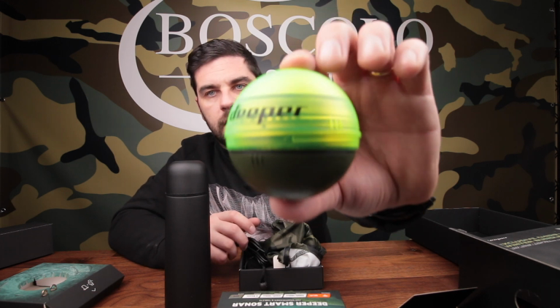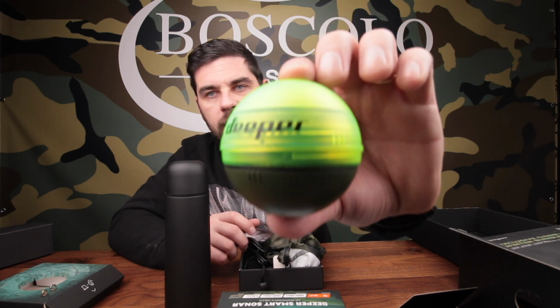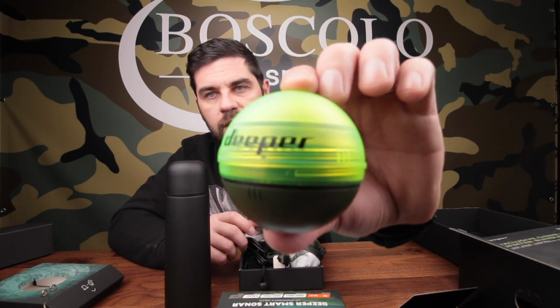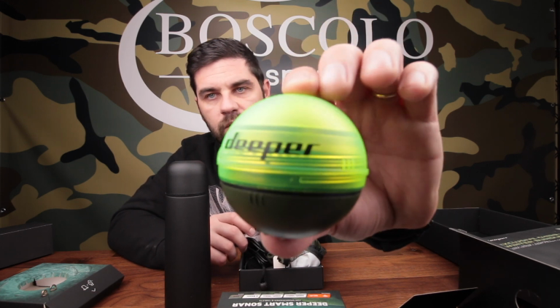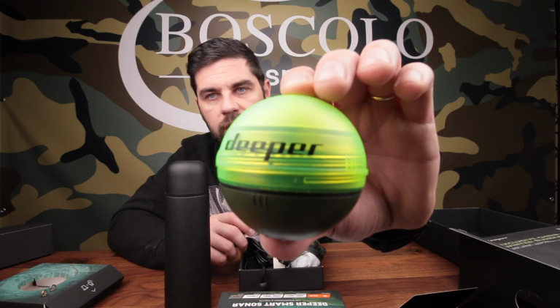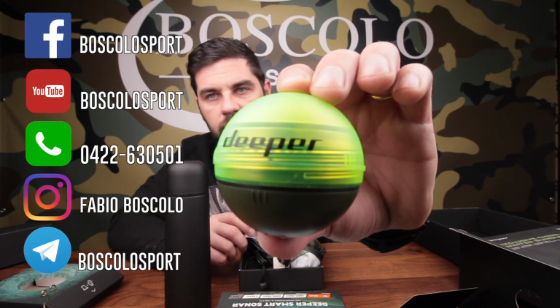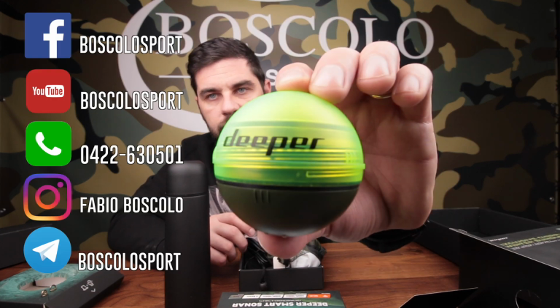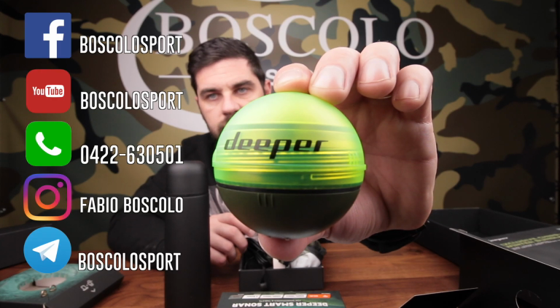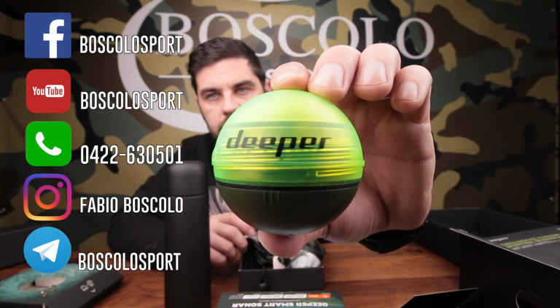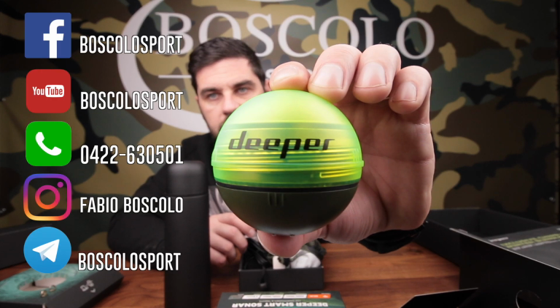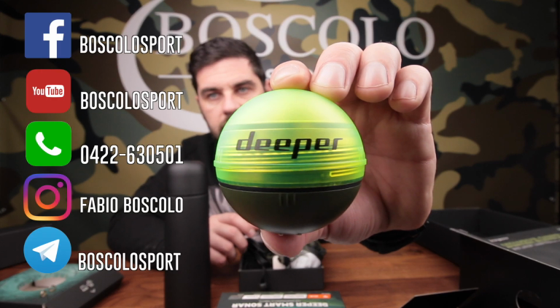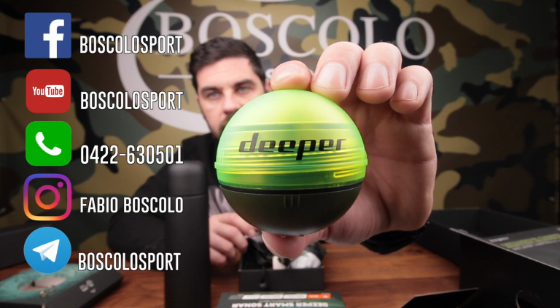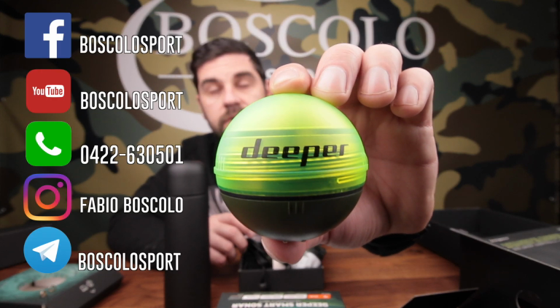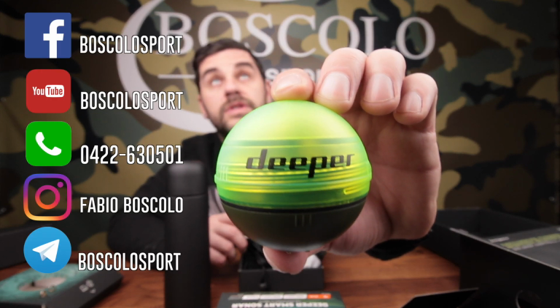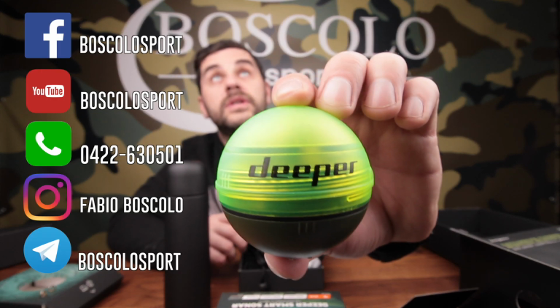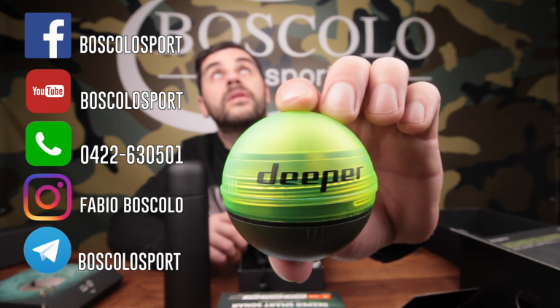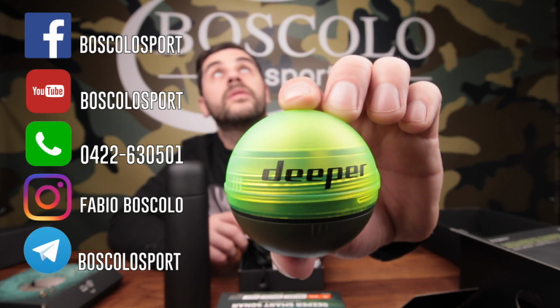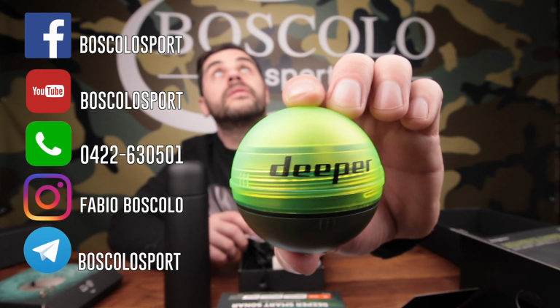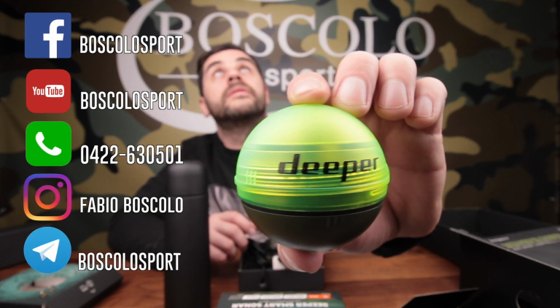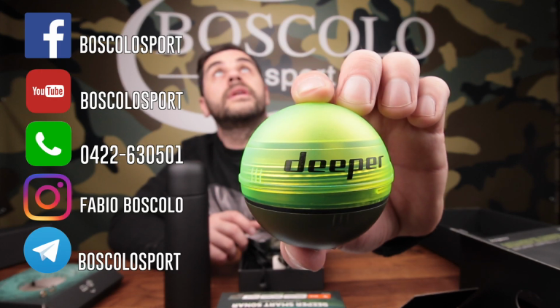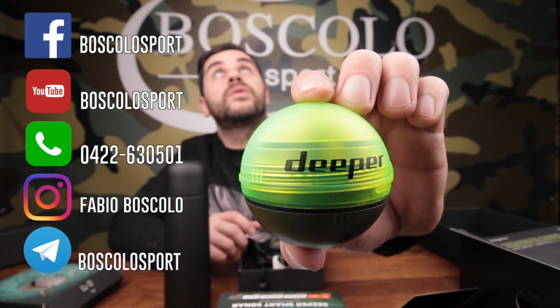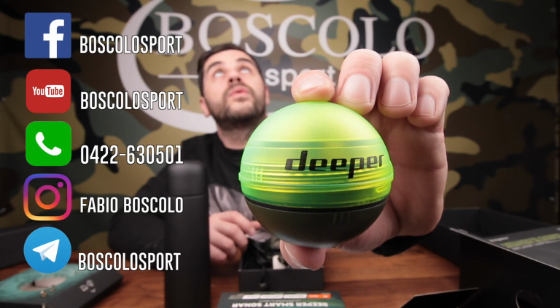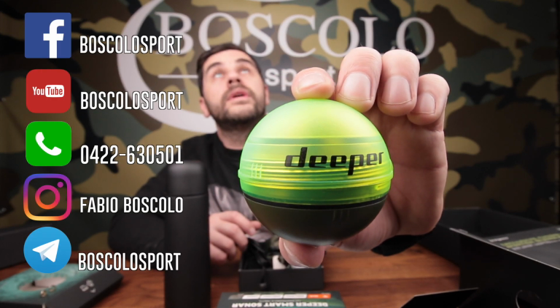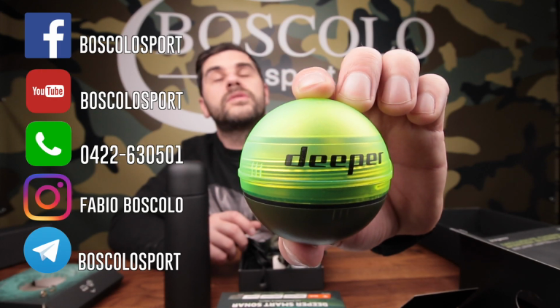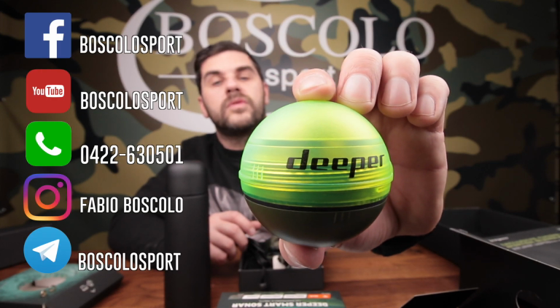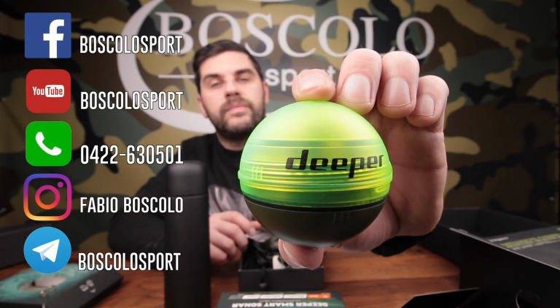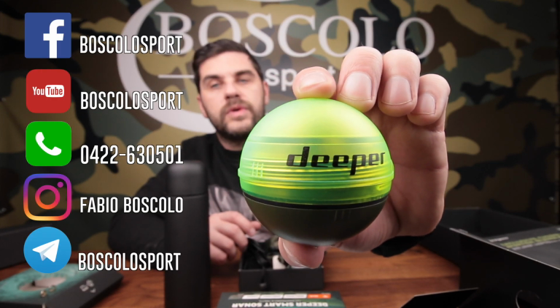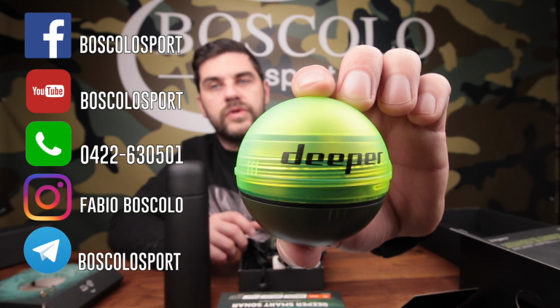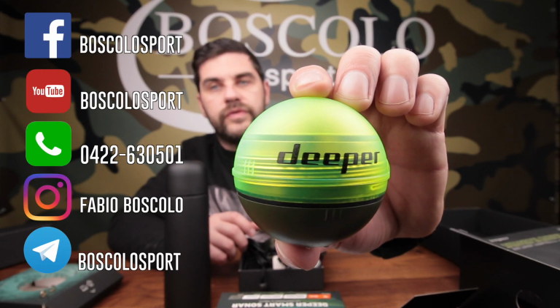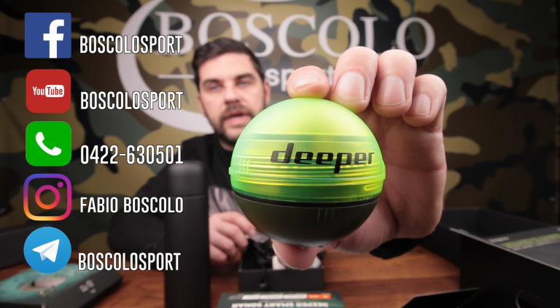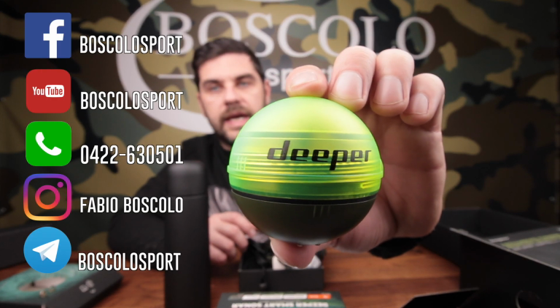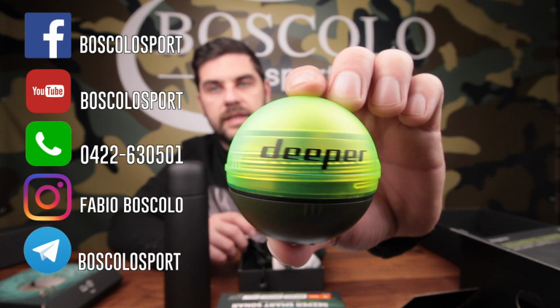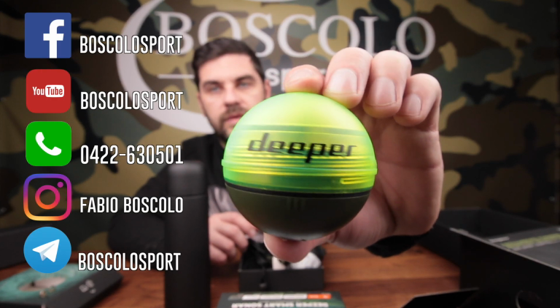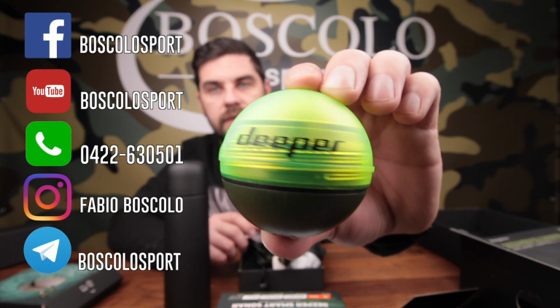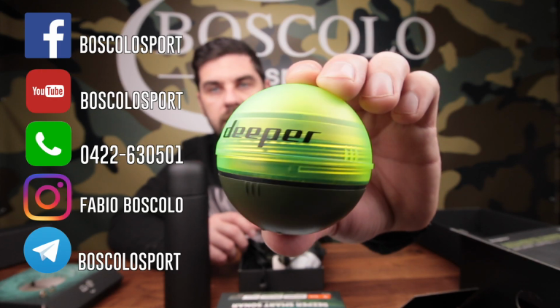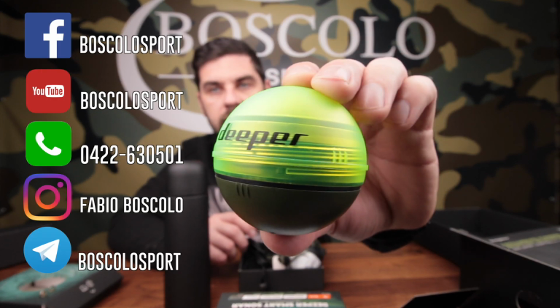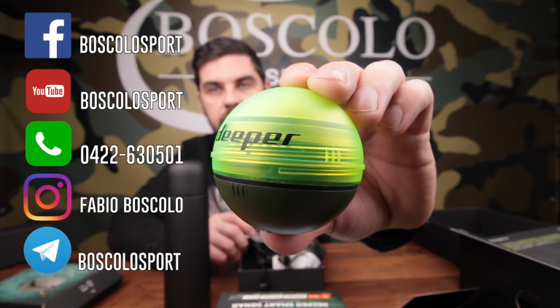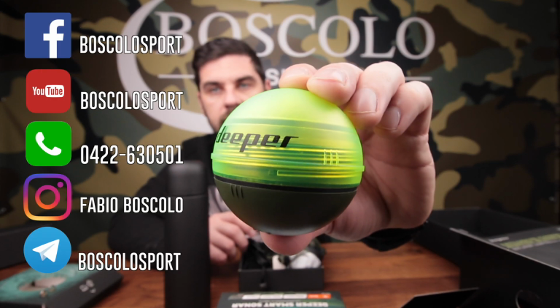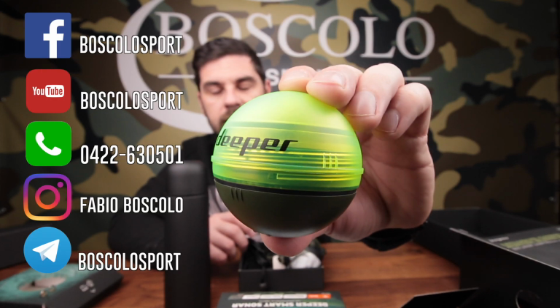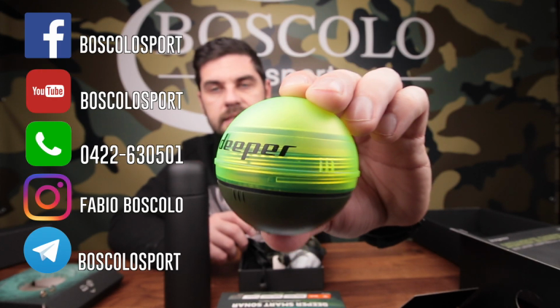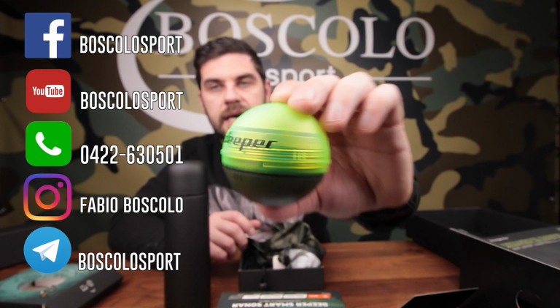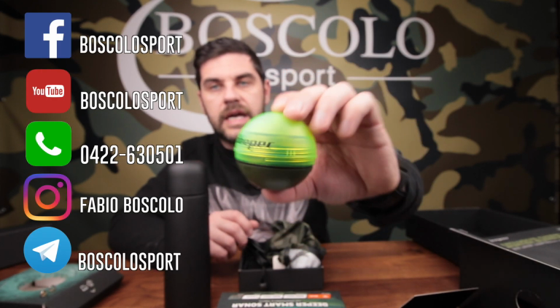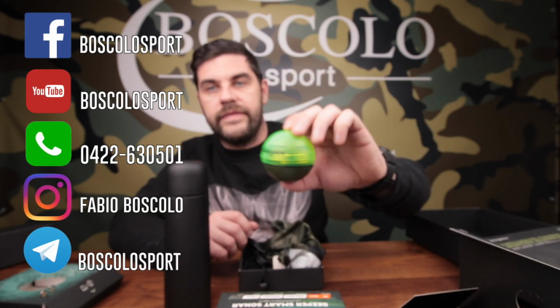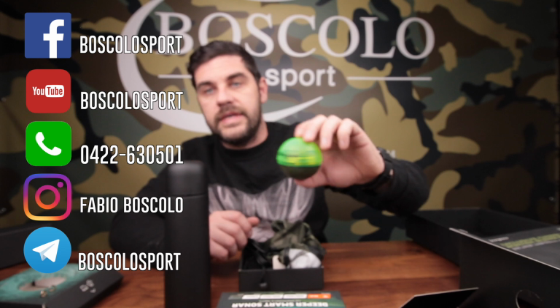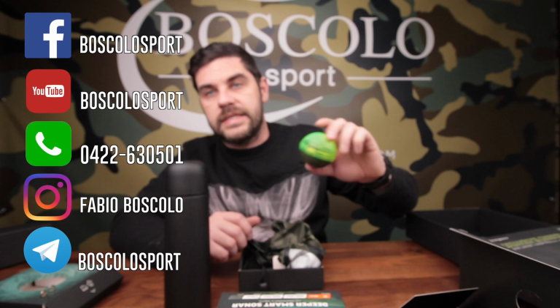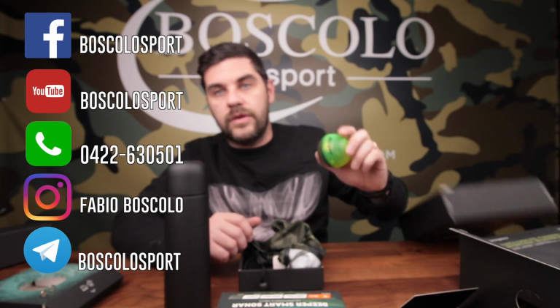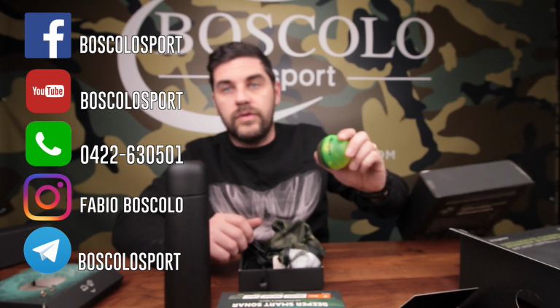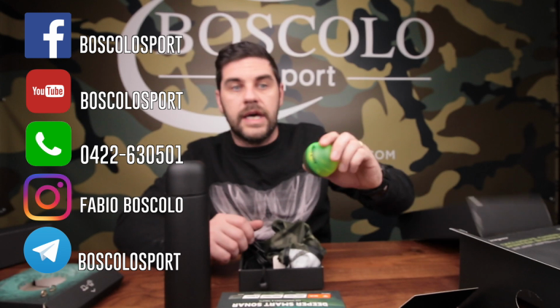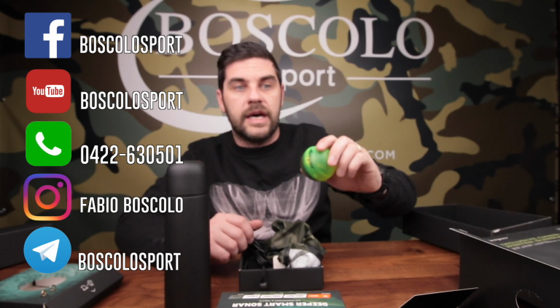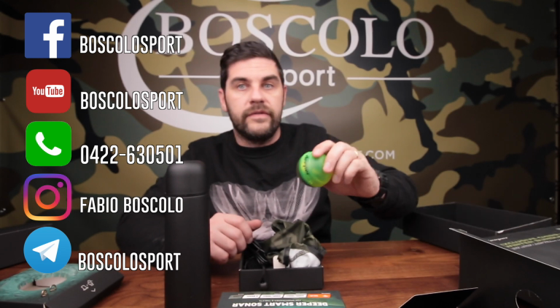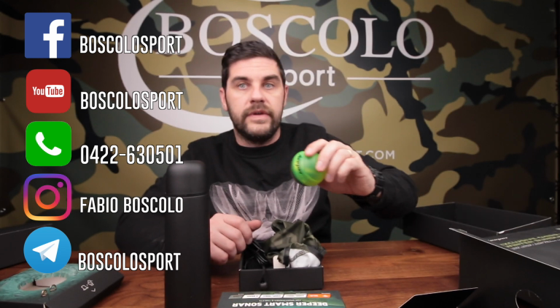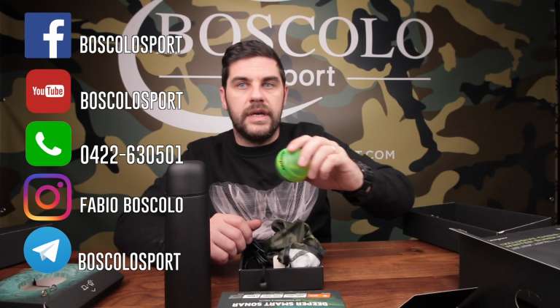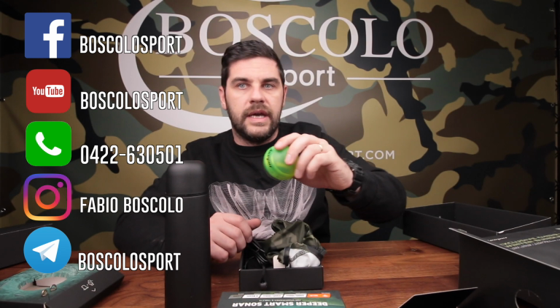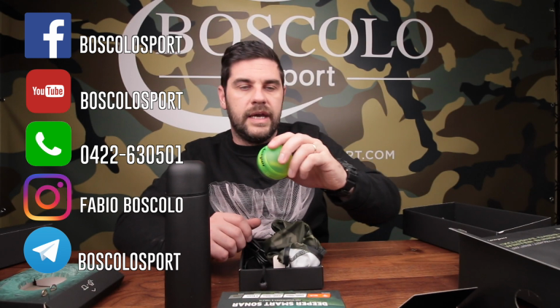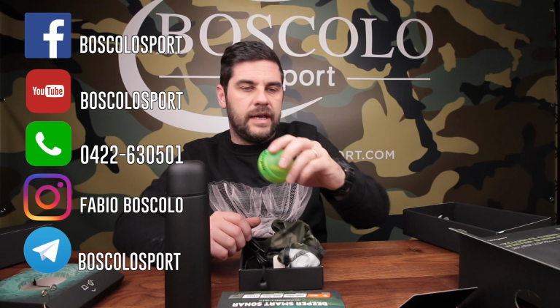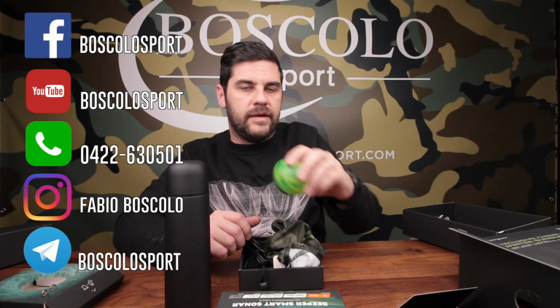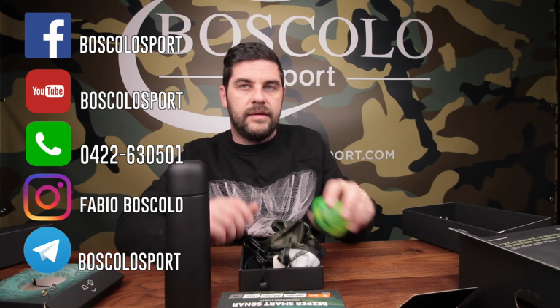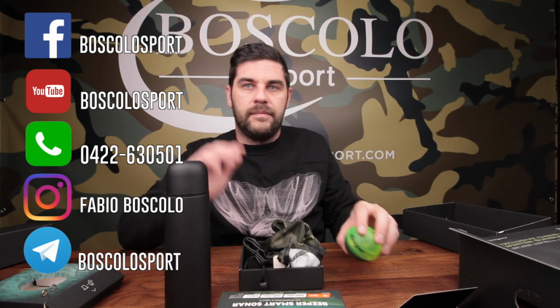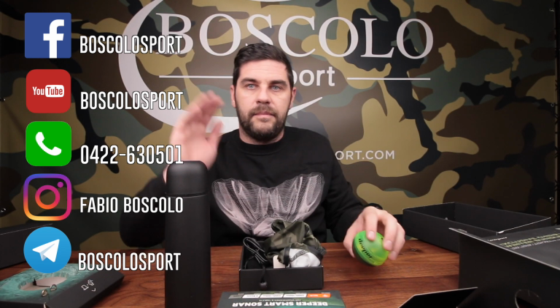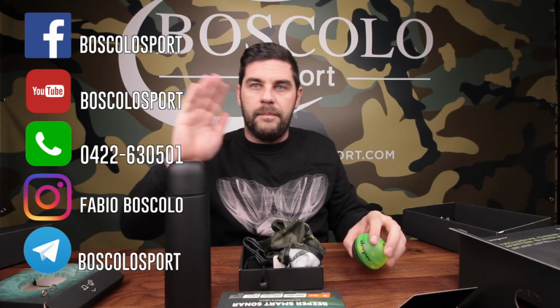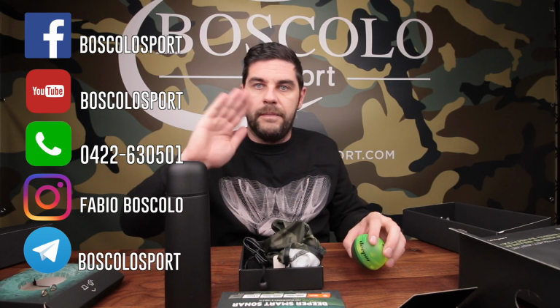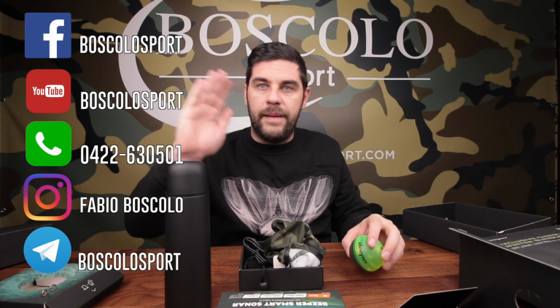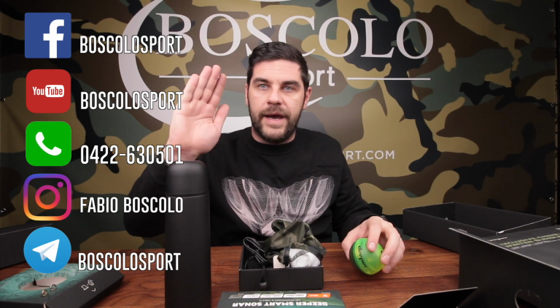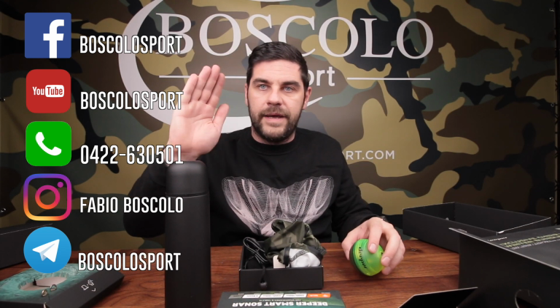Eccolo qua, ve lo faccio vedere anche da vicino. Detto questo, non posso fare altro che ringraziarvi, salutarvi e bye bye!